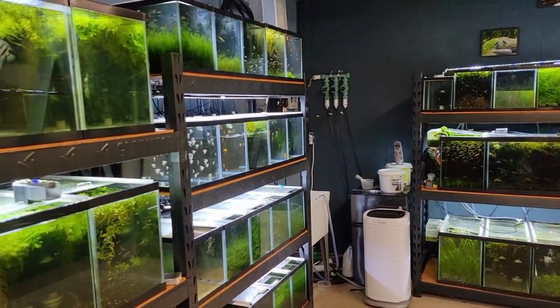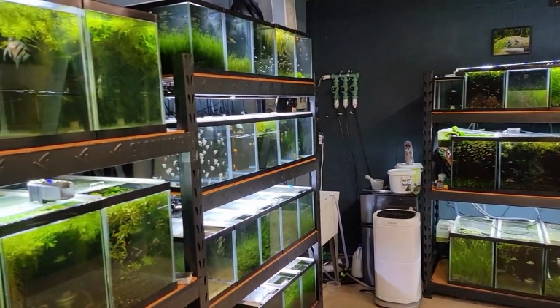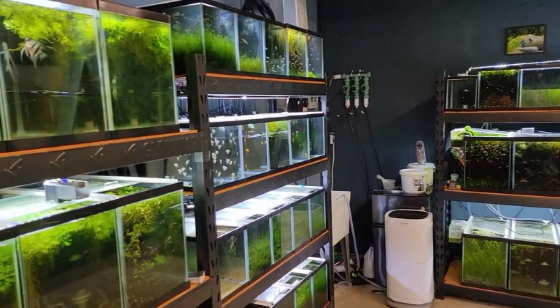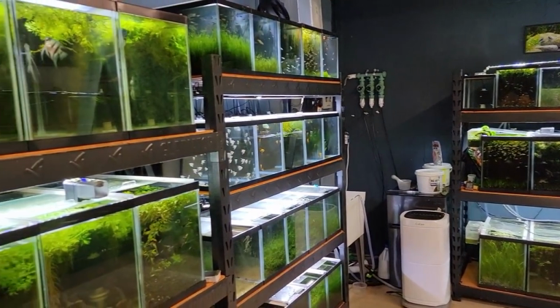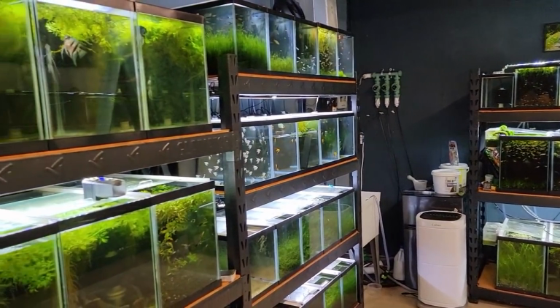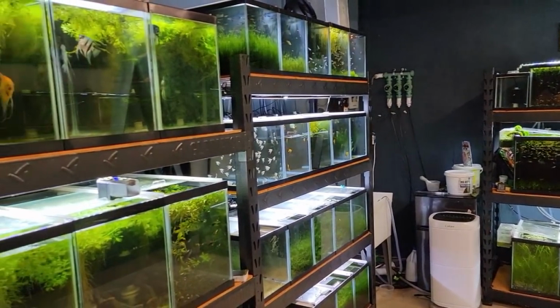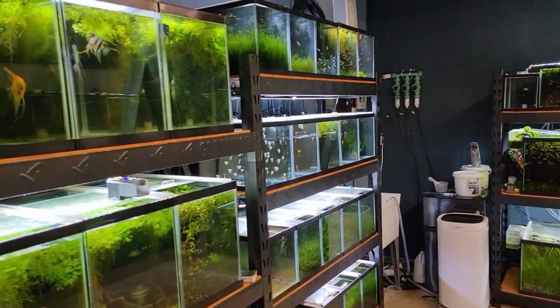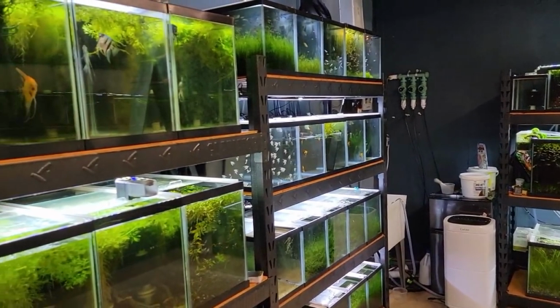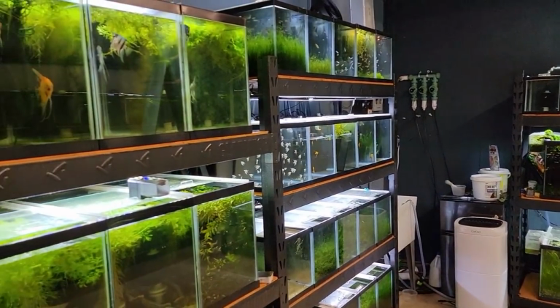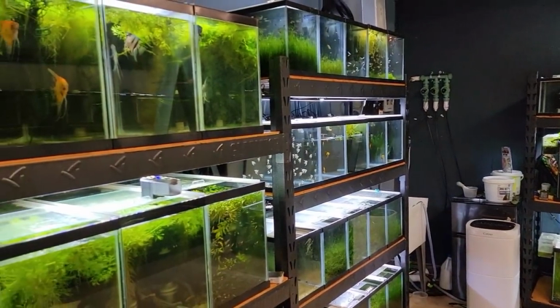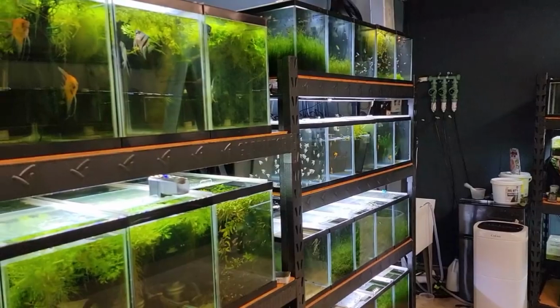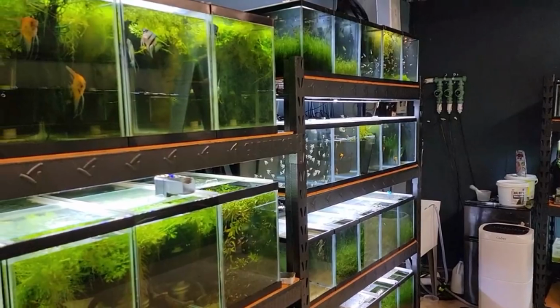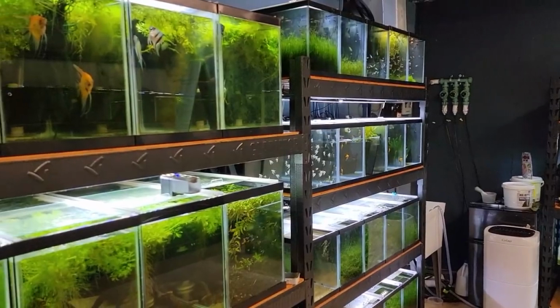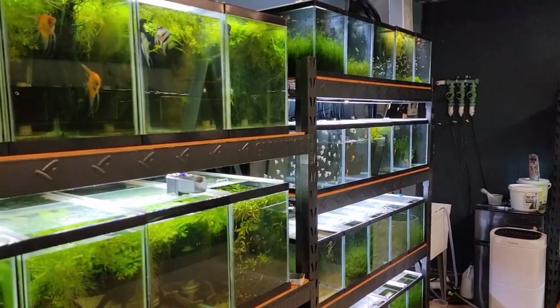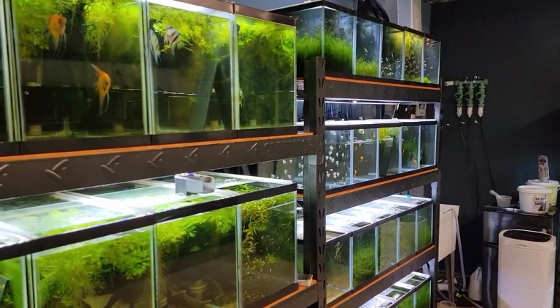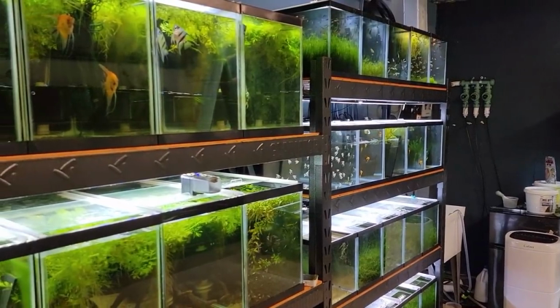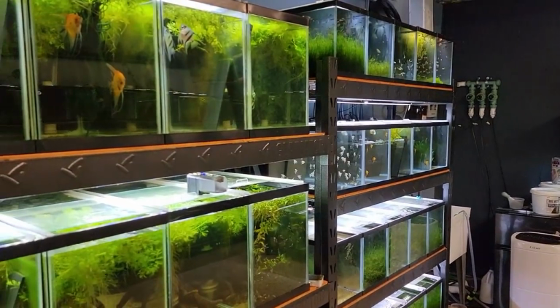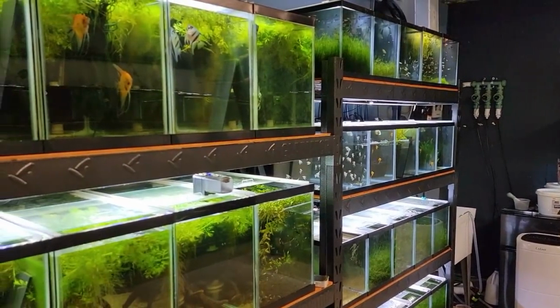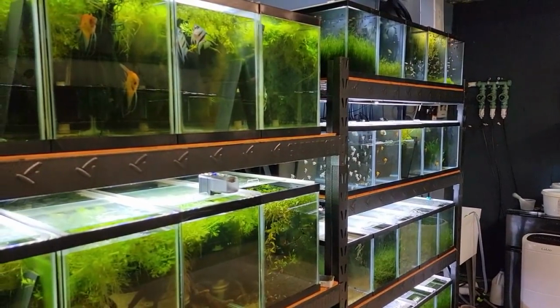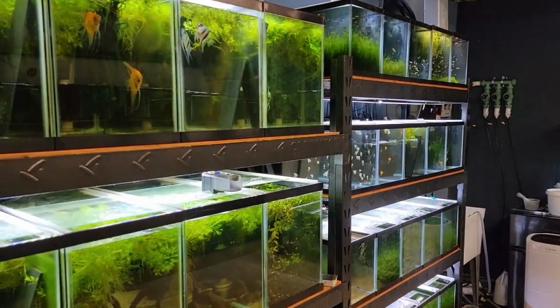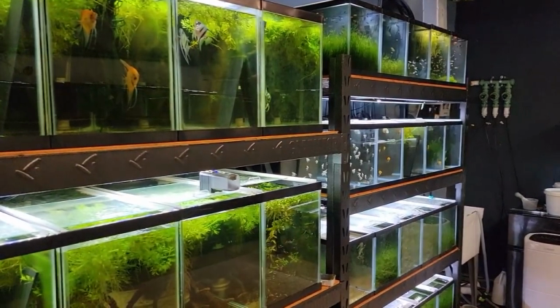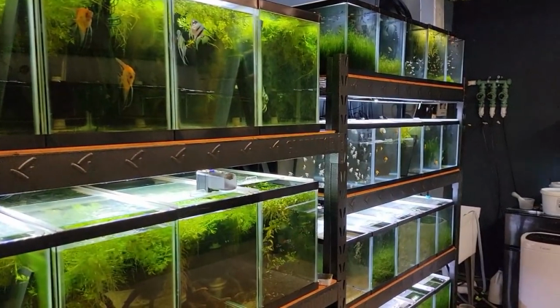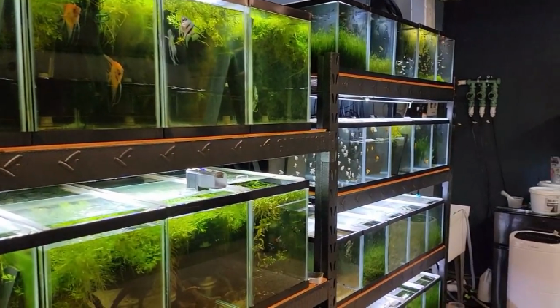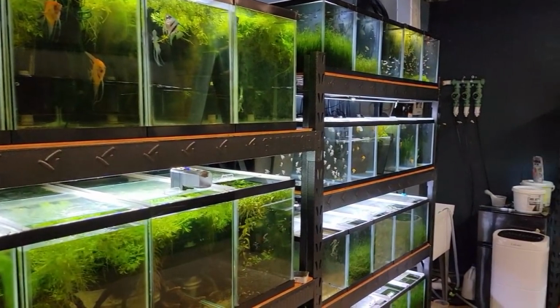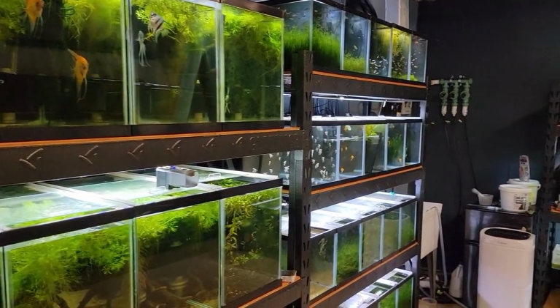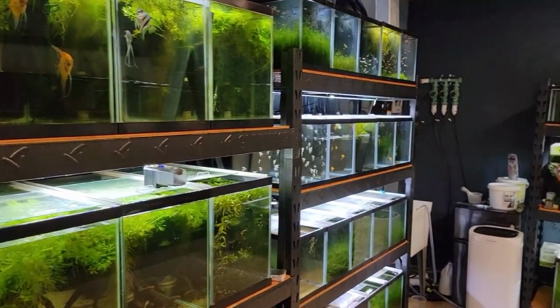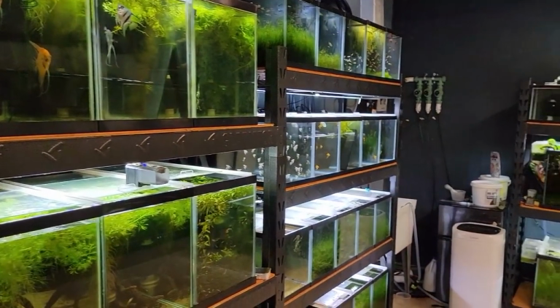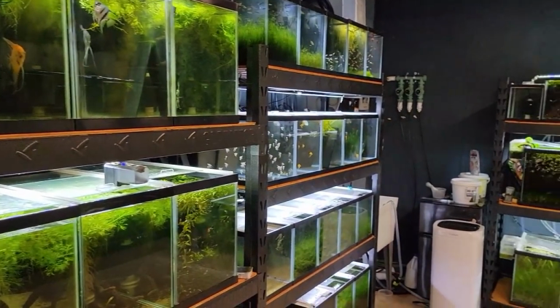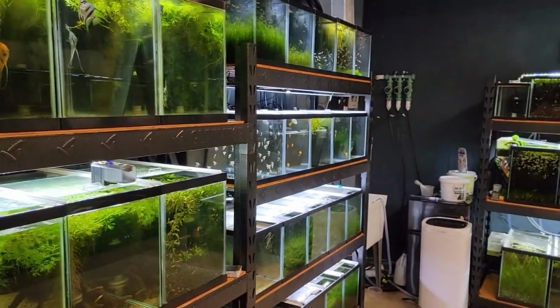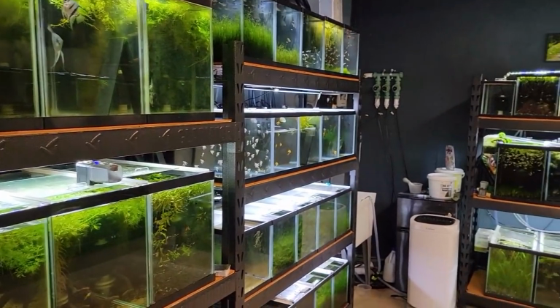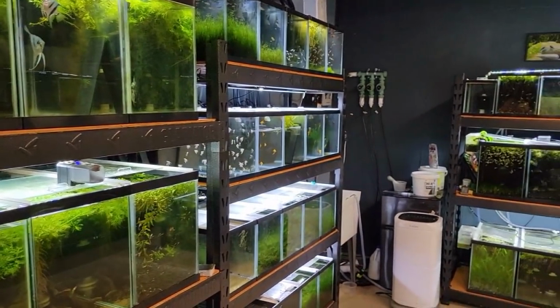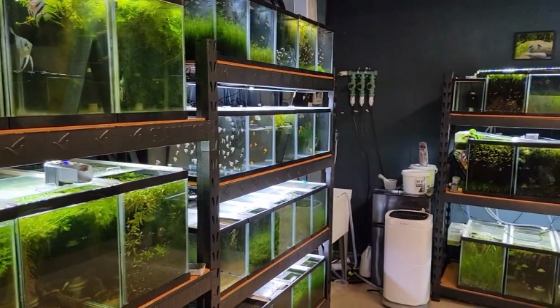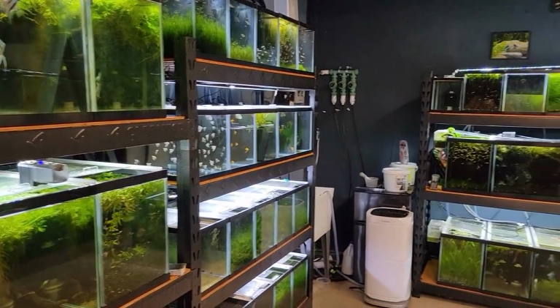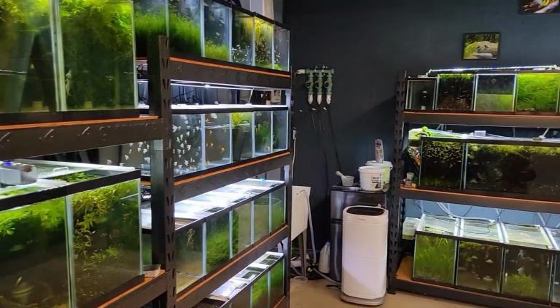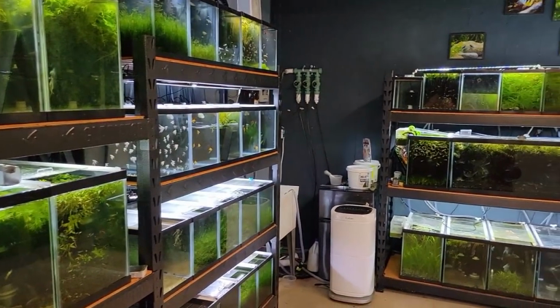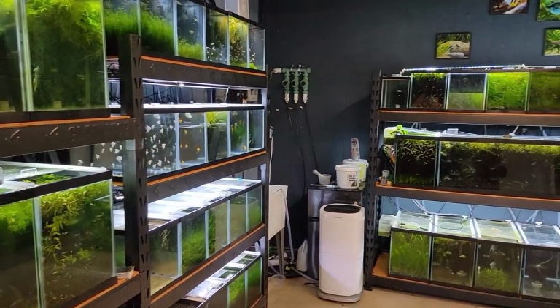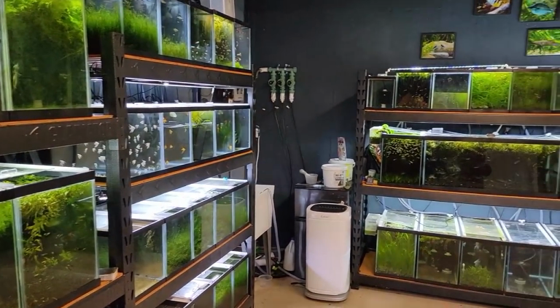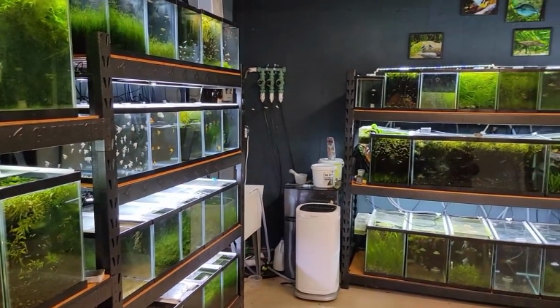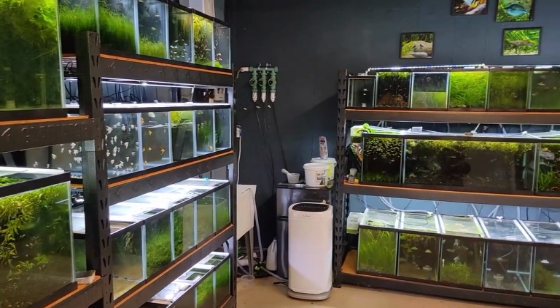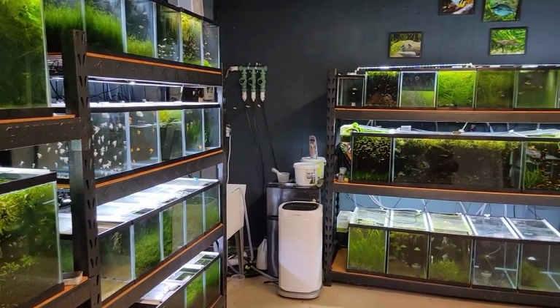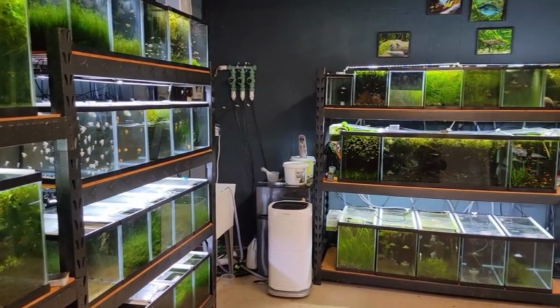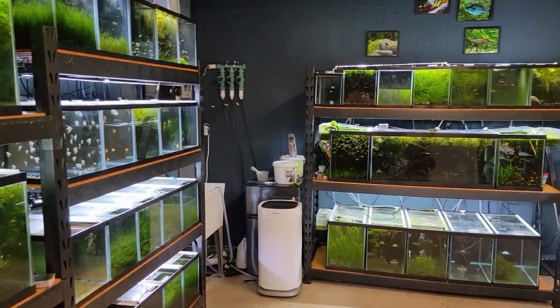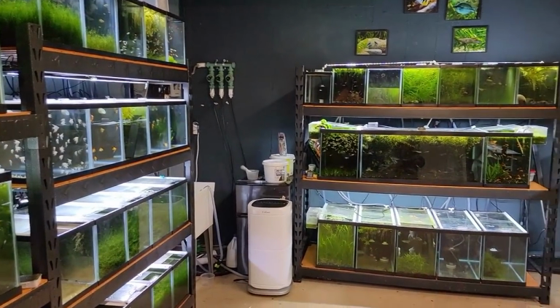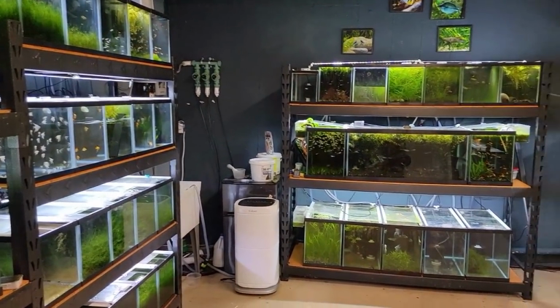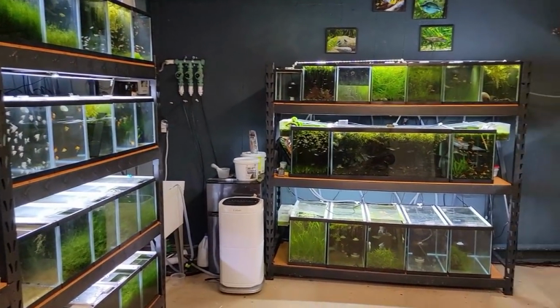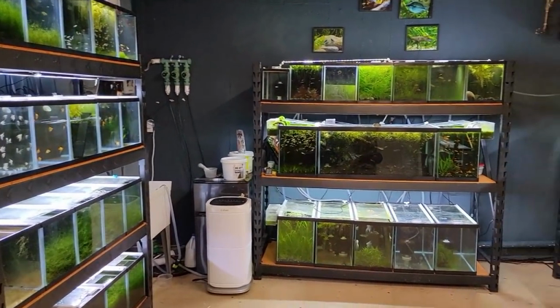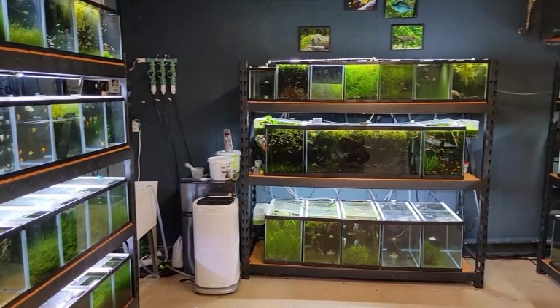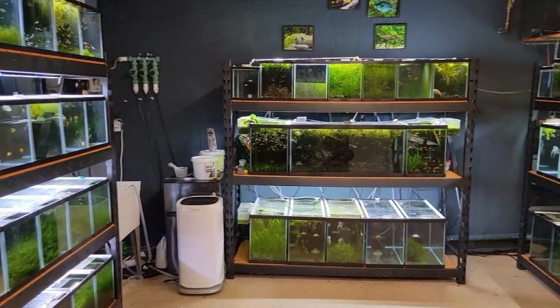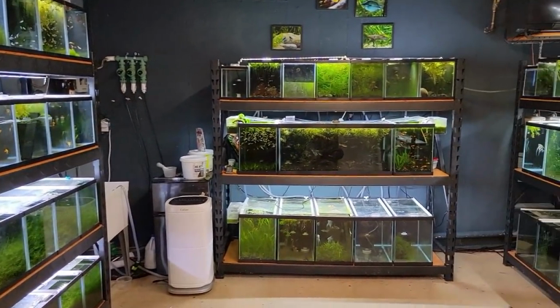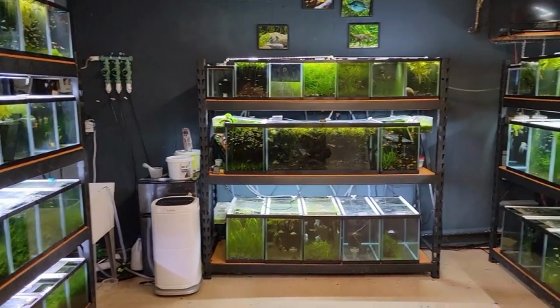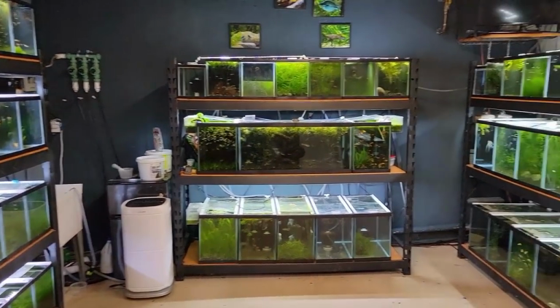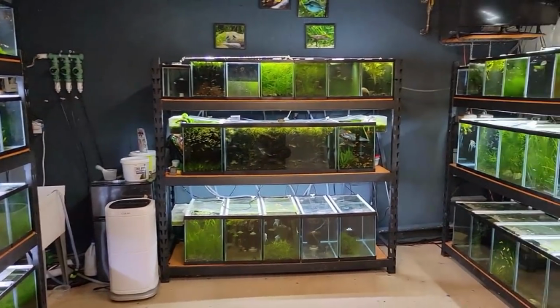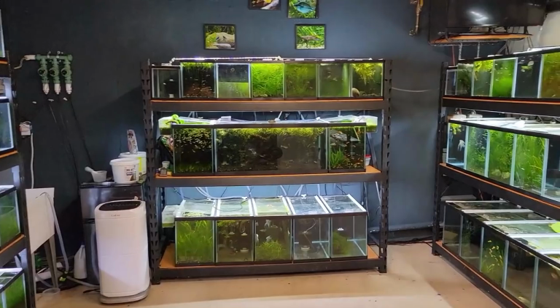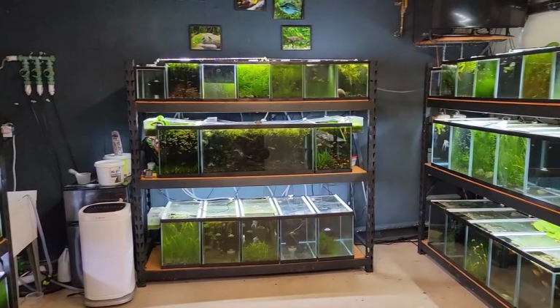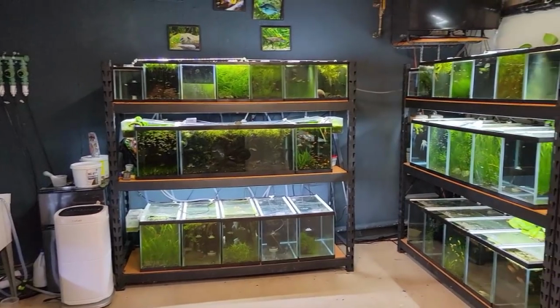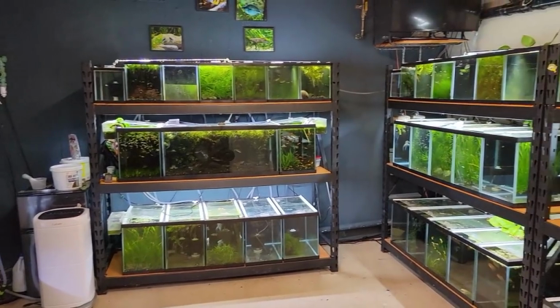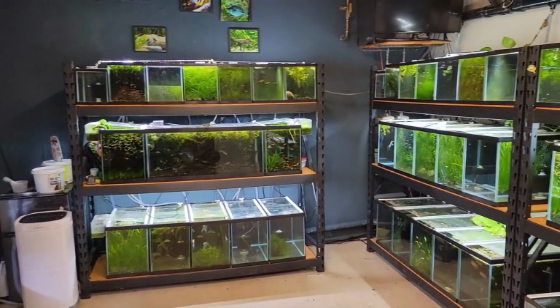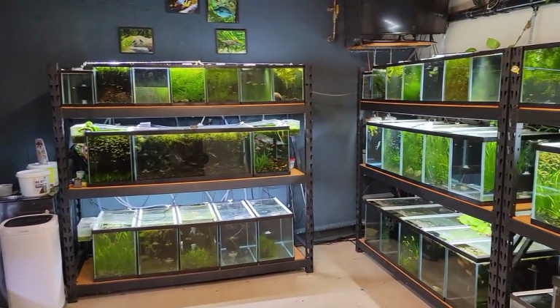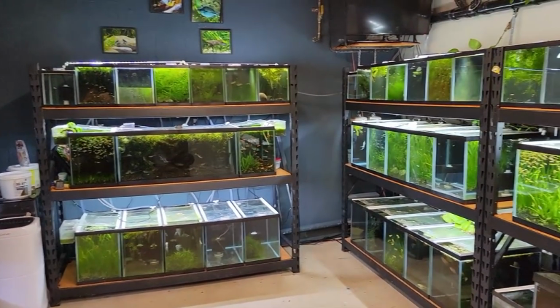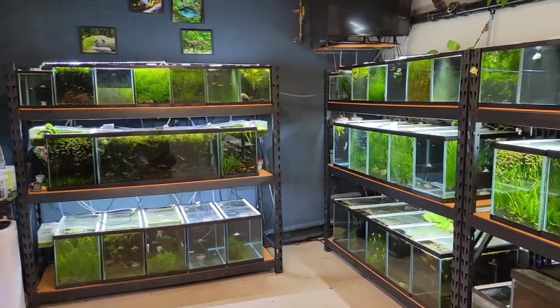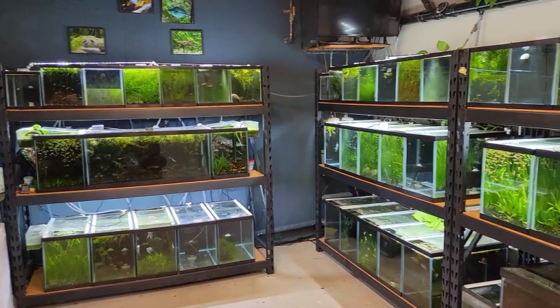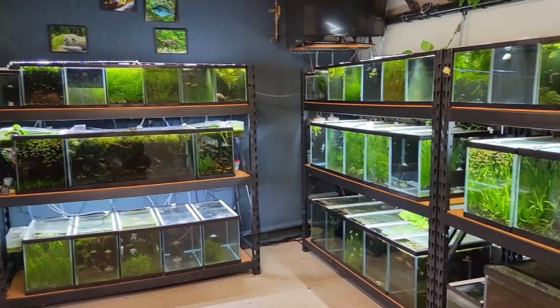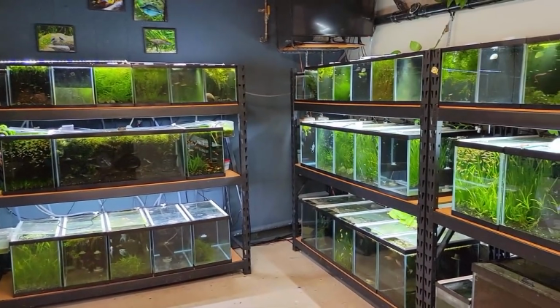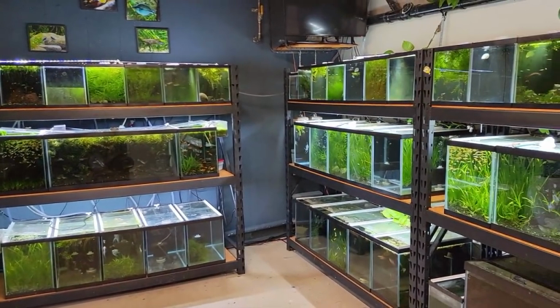Some of it's gonna be on the website, some of it's gonna be in the store. So let's get into this unboxing, but a little showing here.